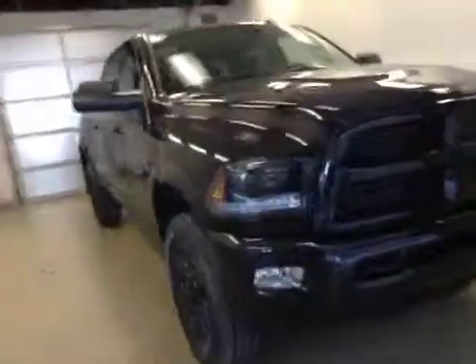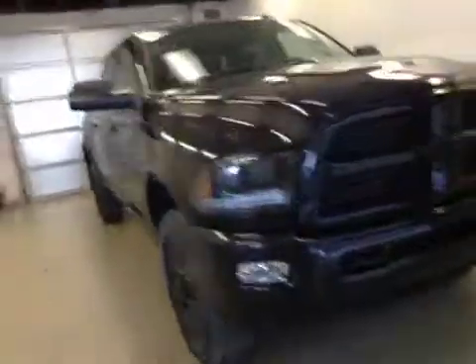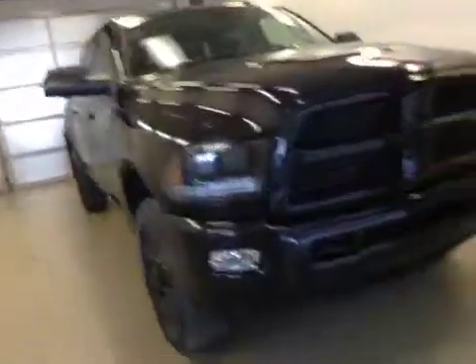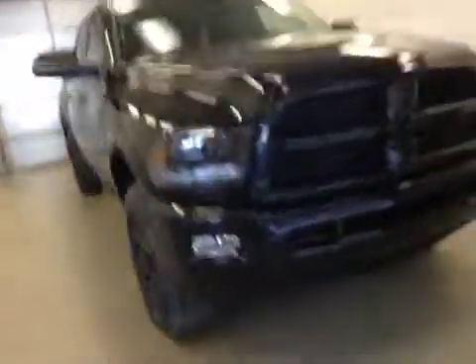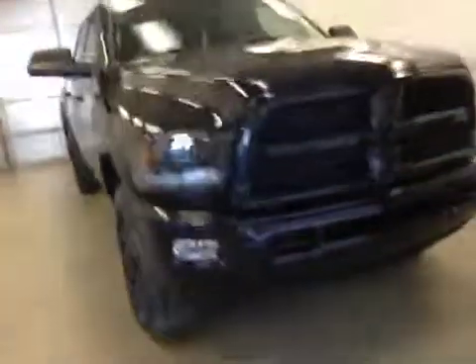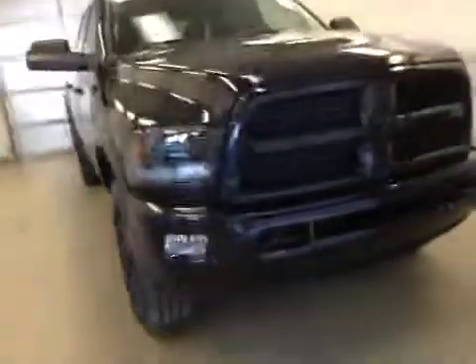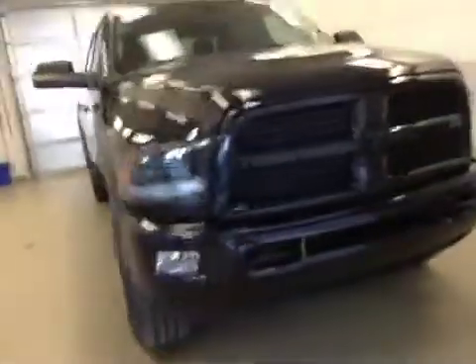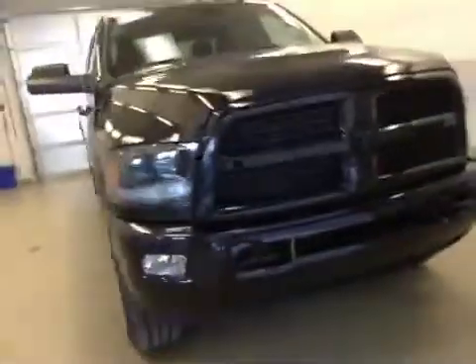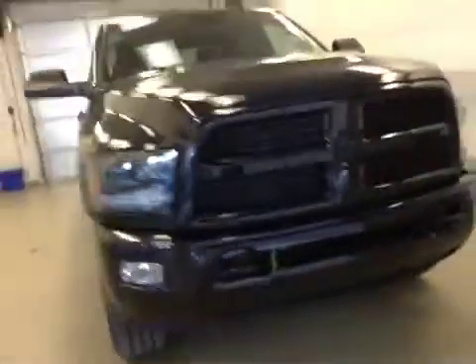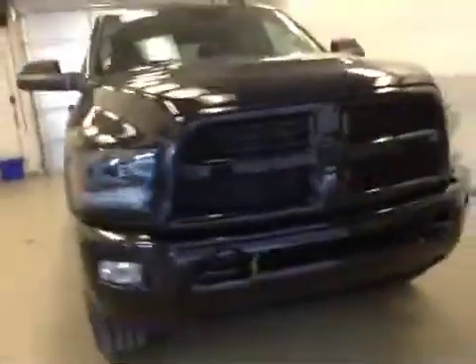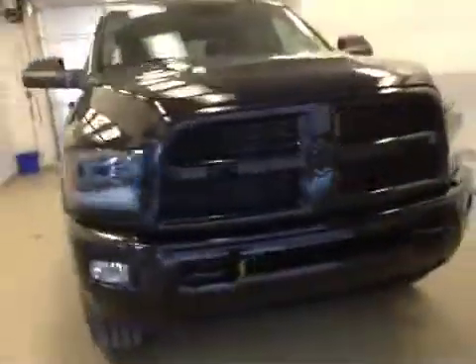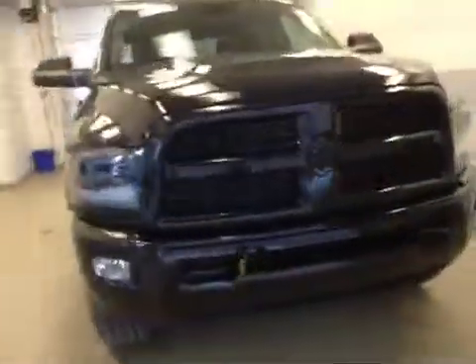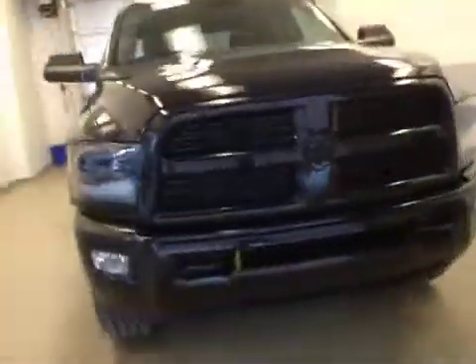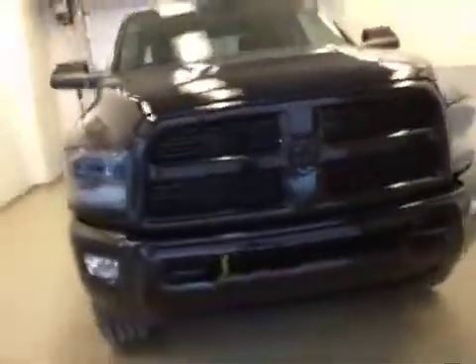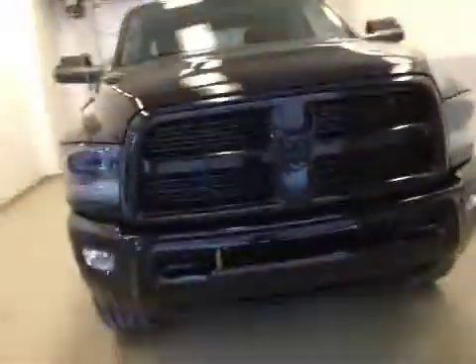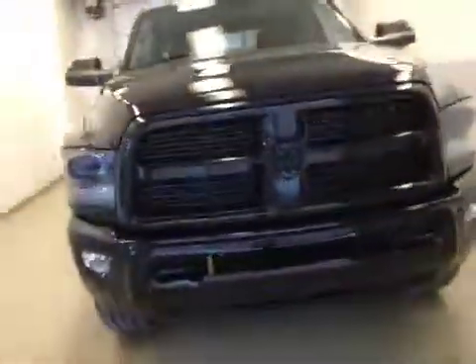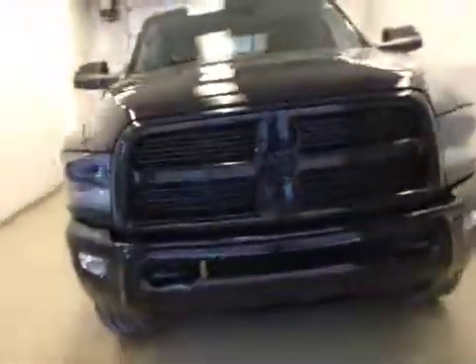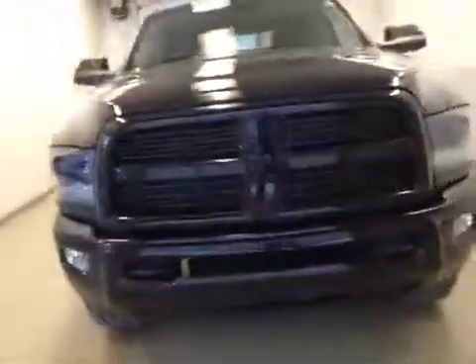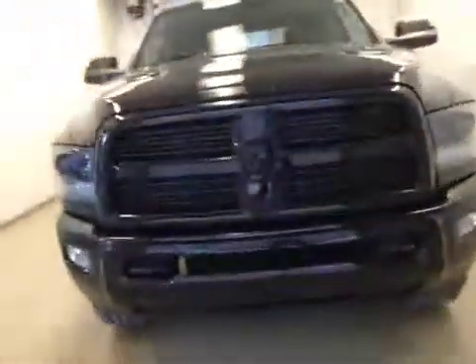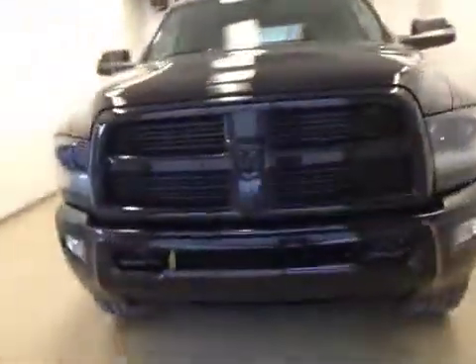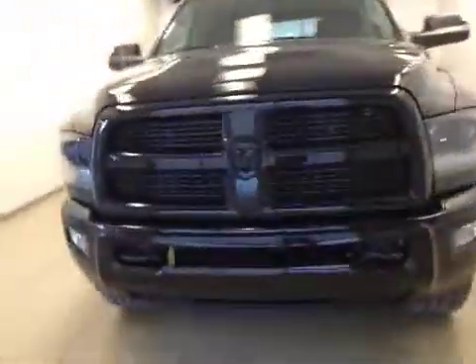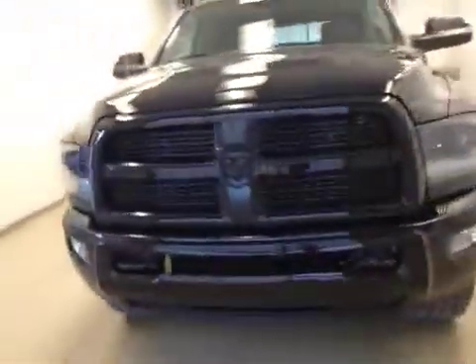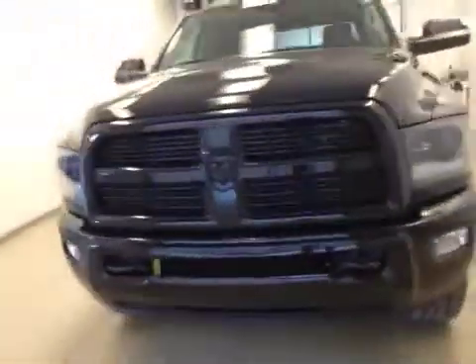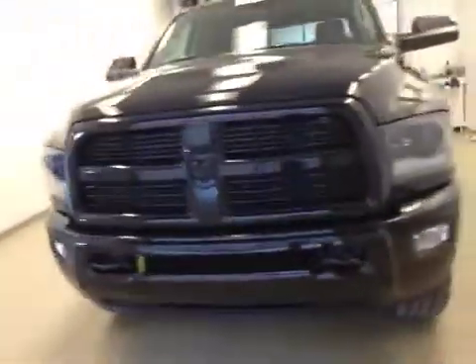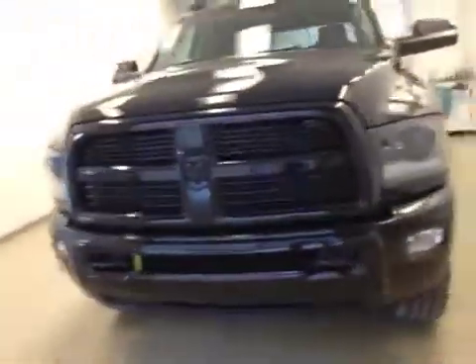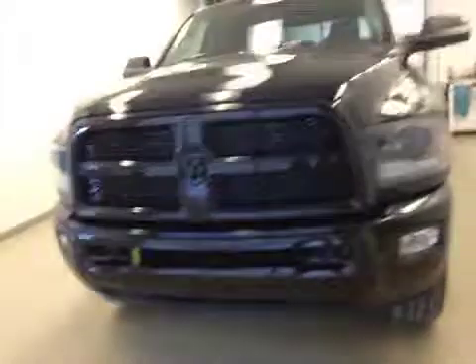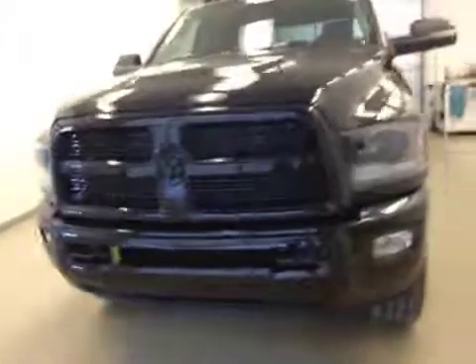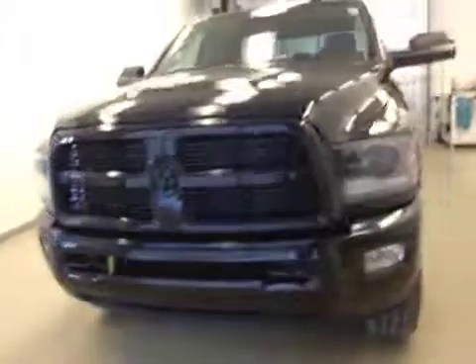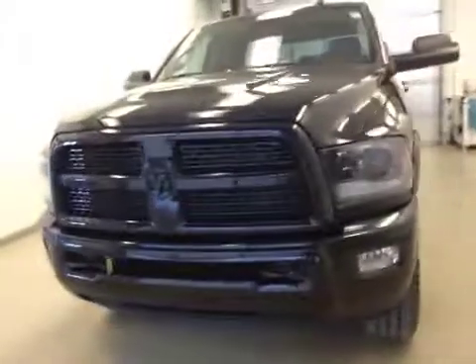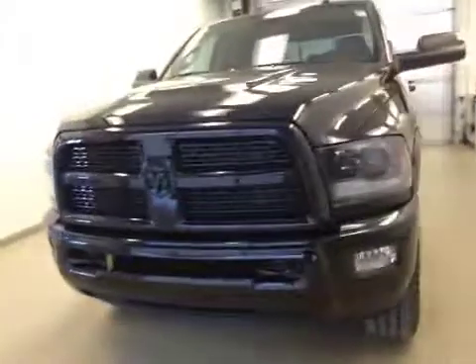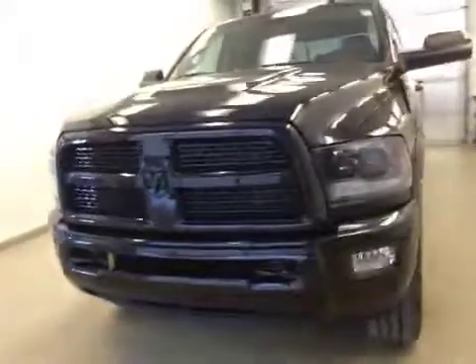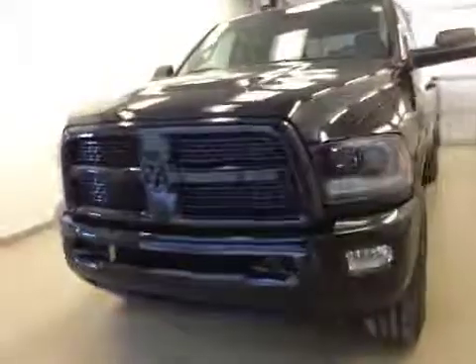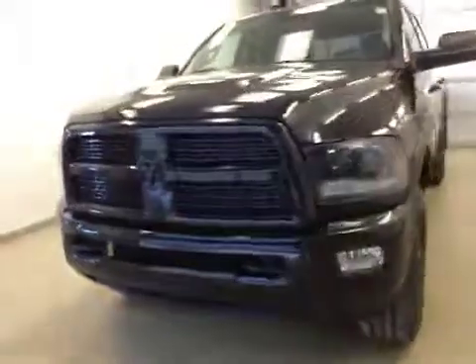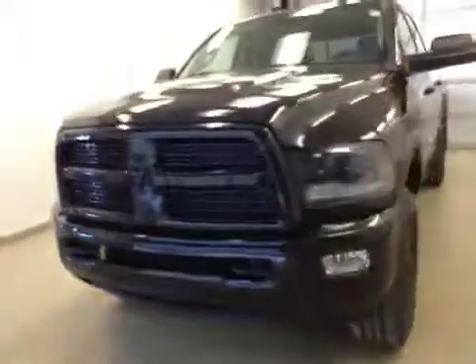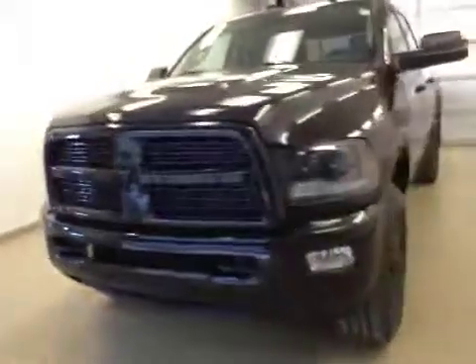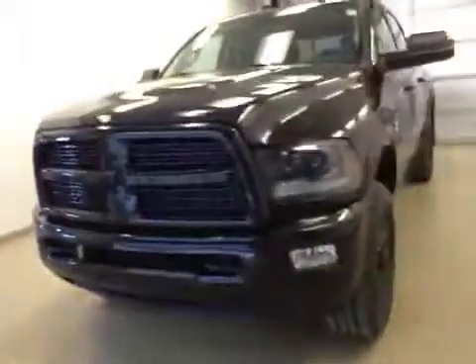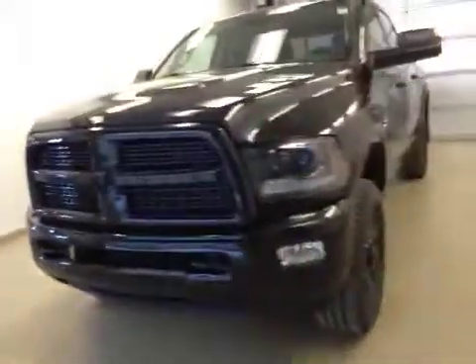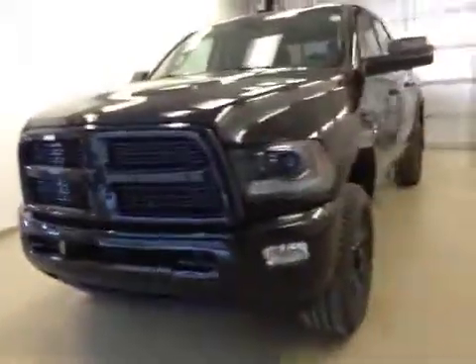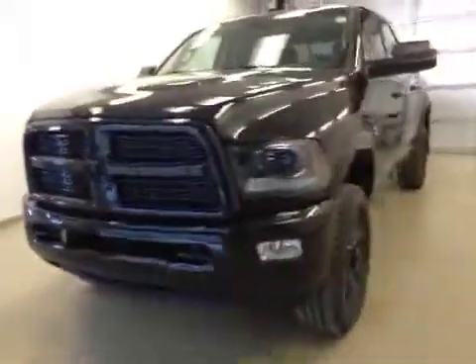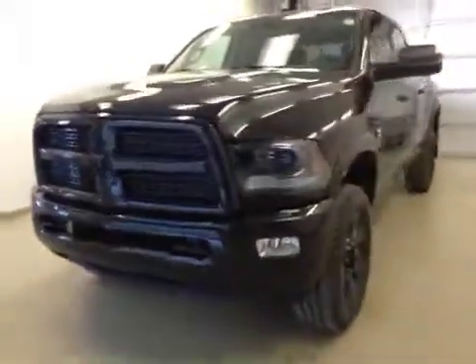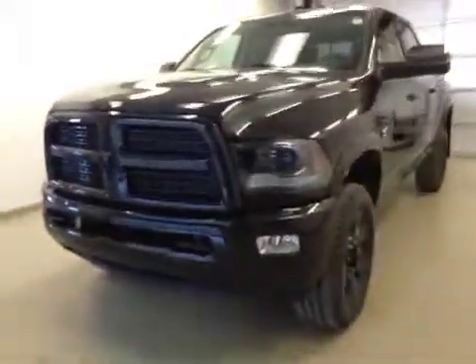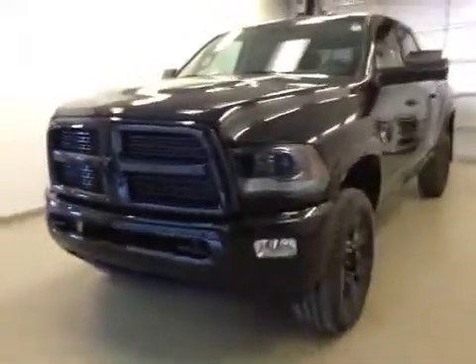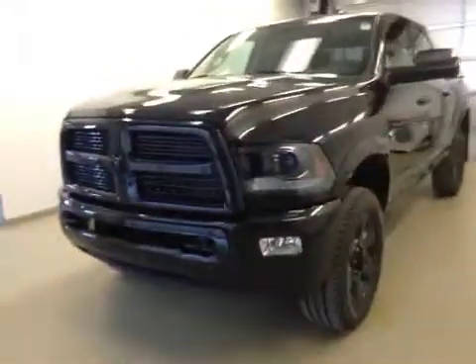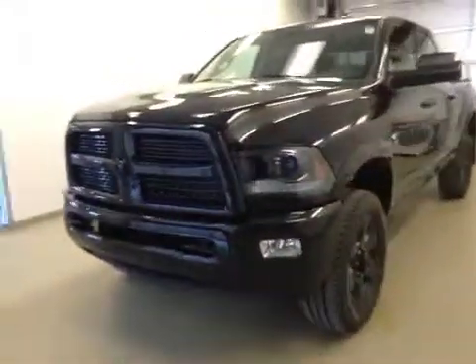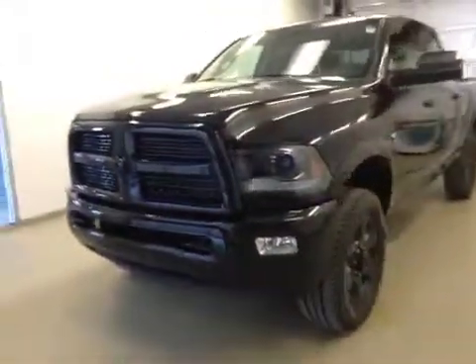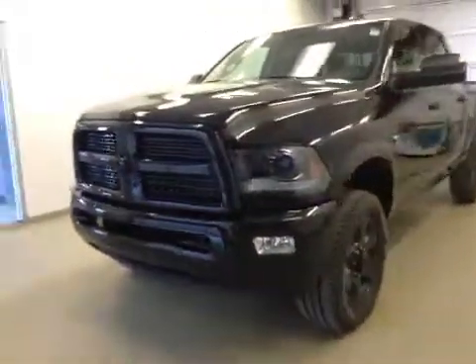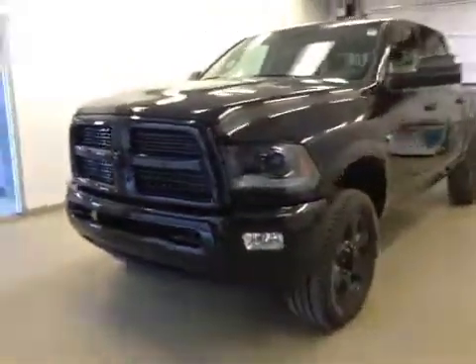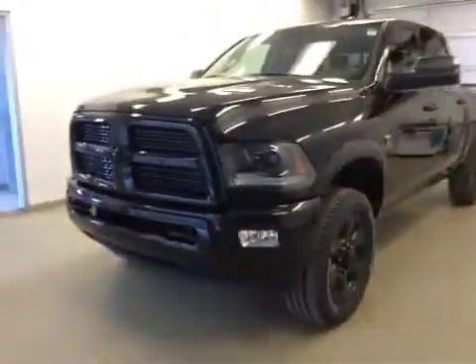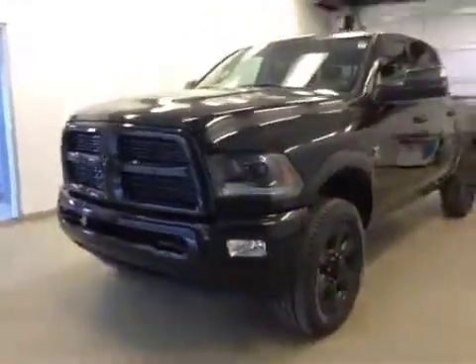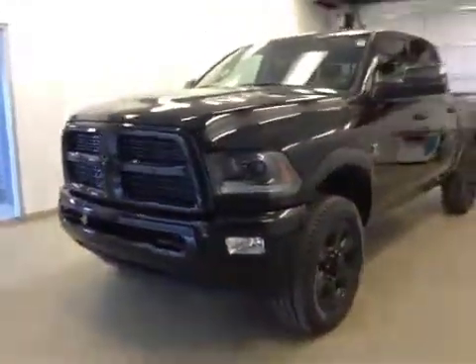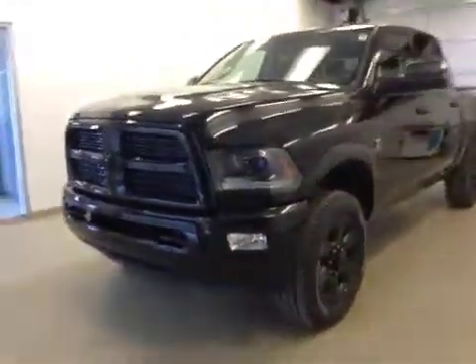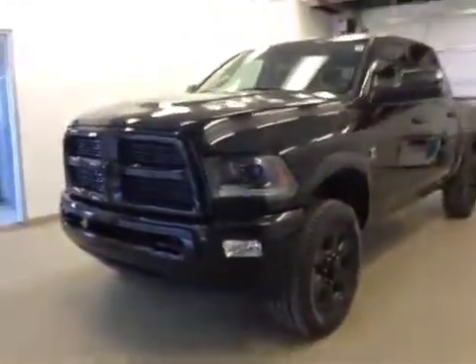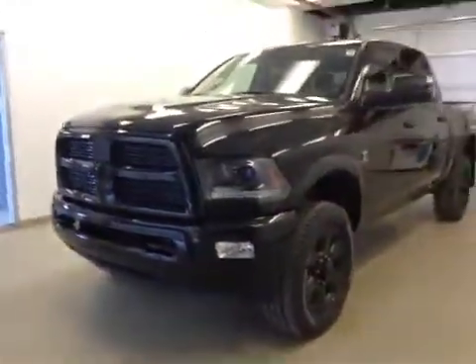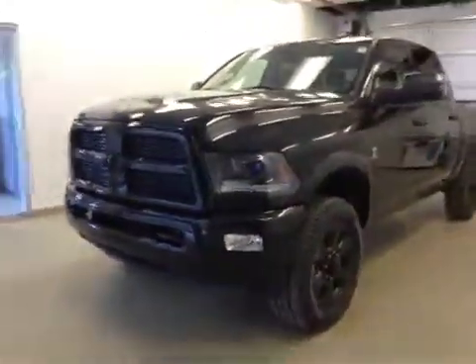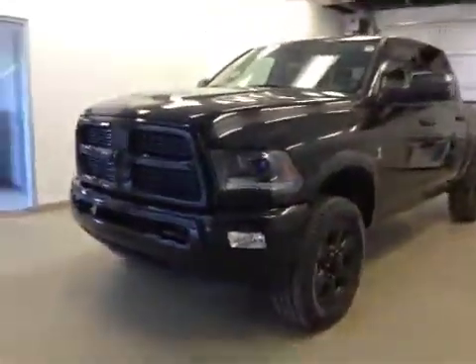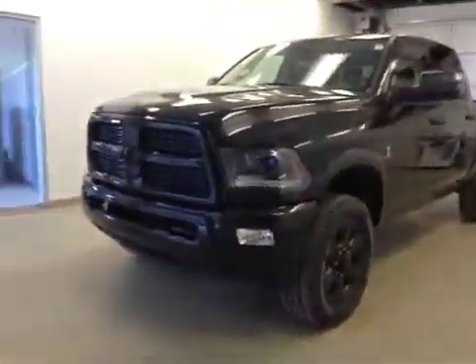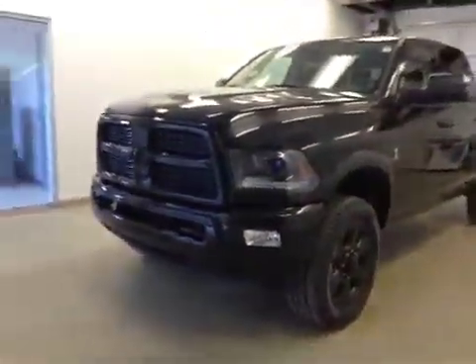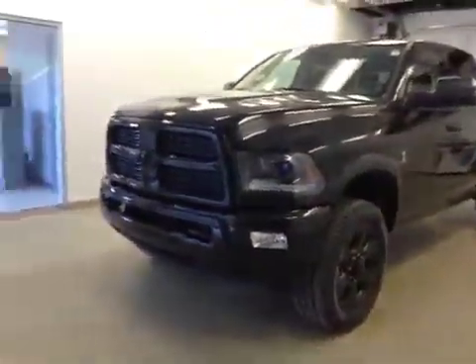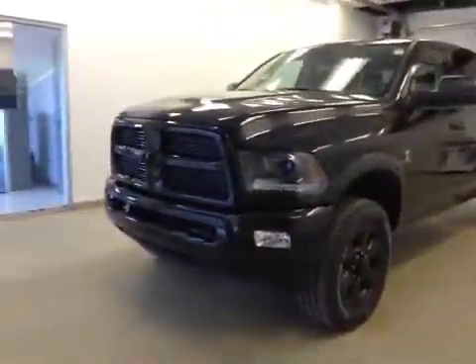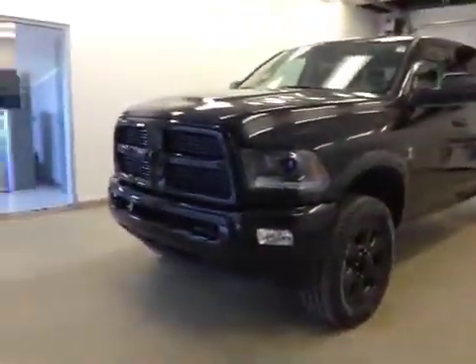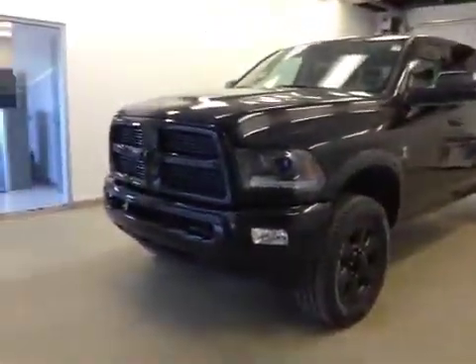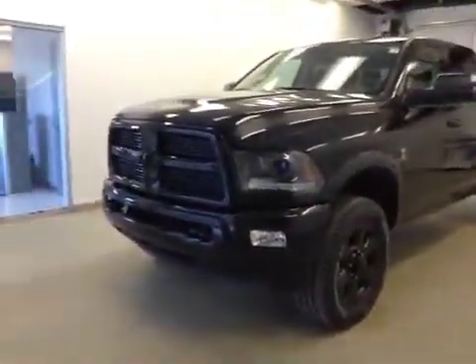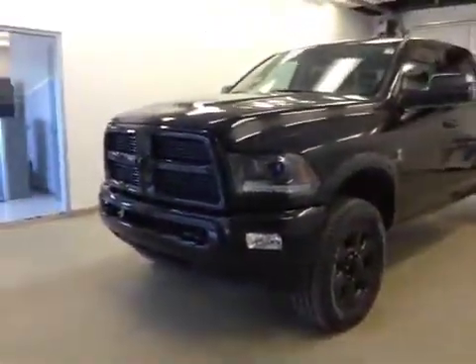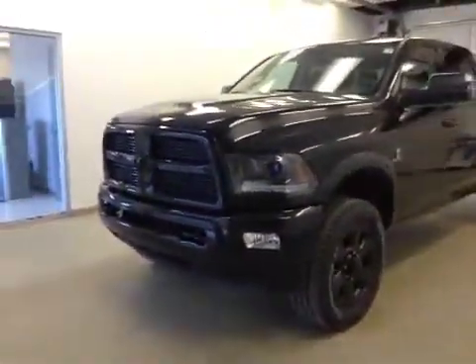Once again, this is stock number A5910, a 2015 Dodge Ram 2500 Laramie crew cab, four-wheel drive, exterior color is black.